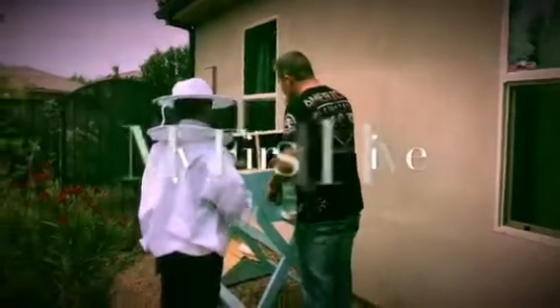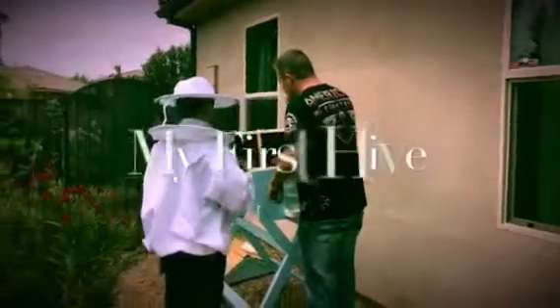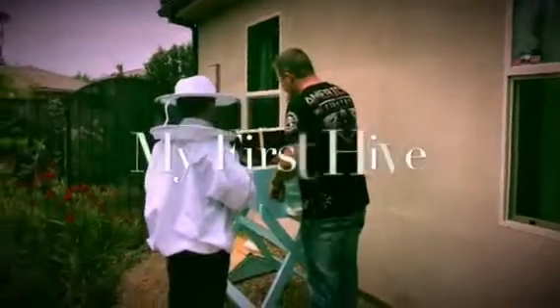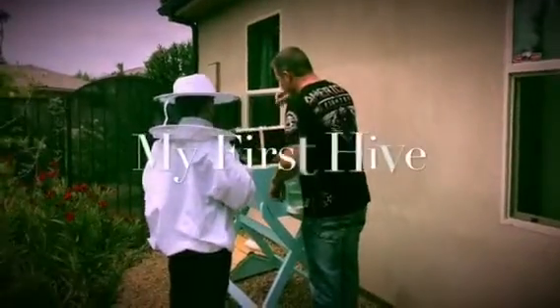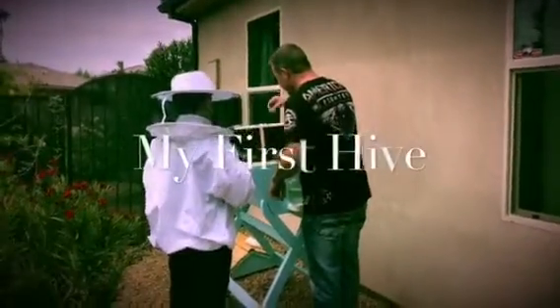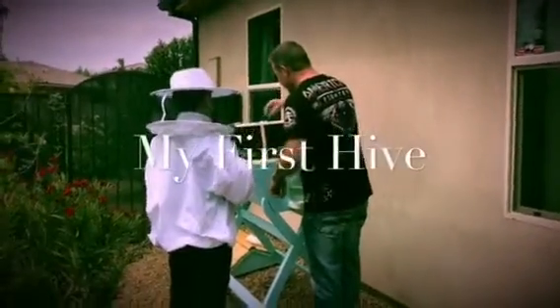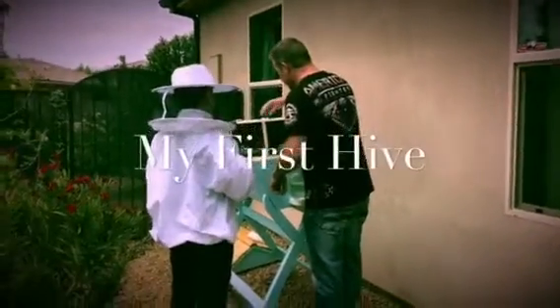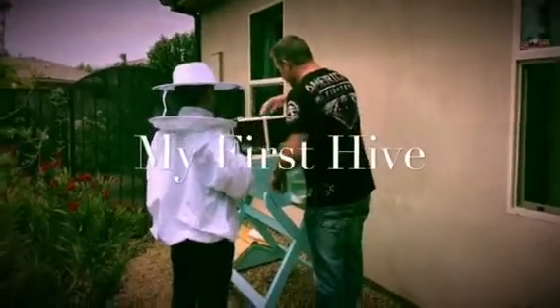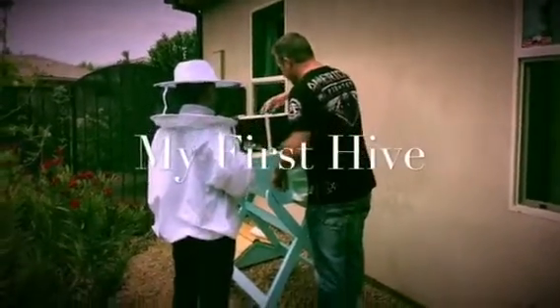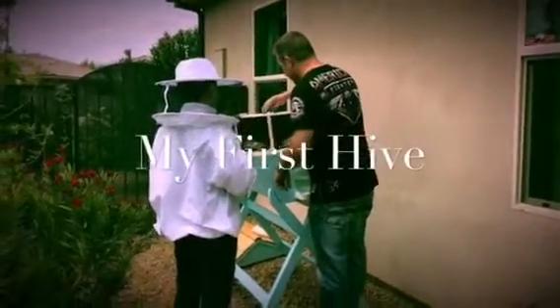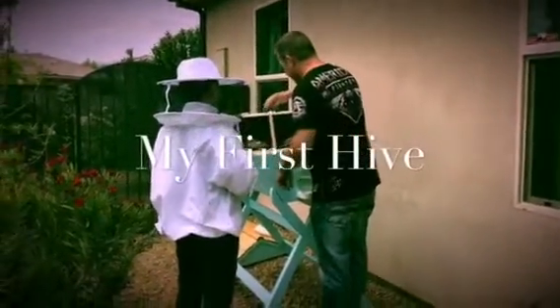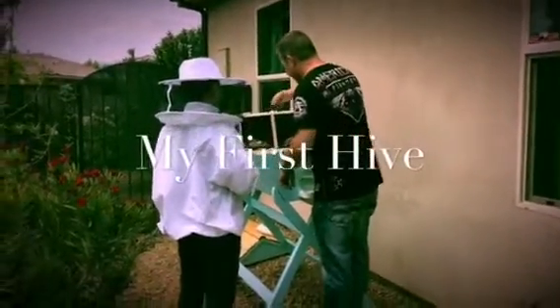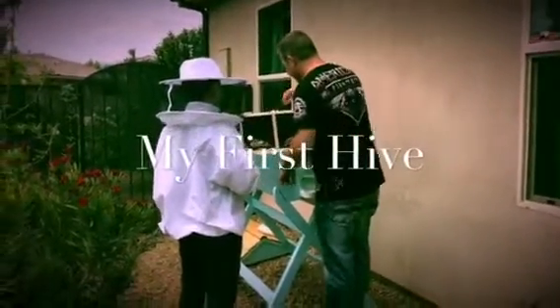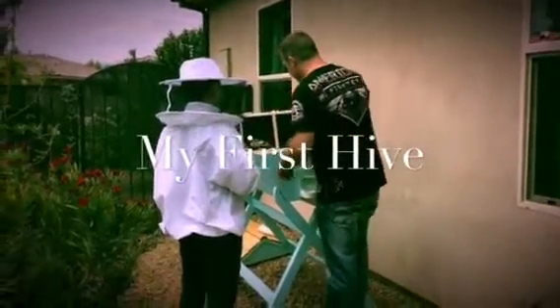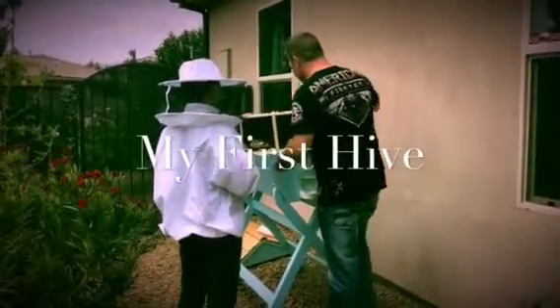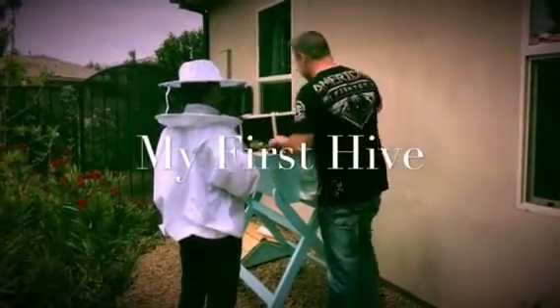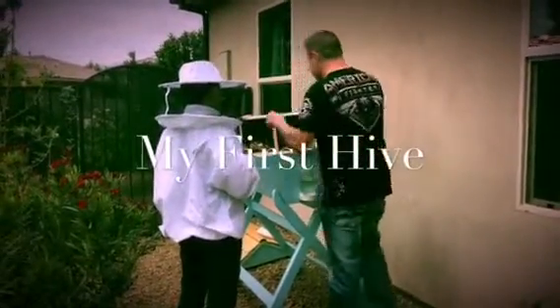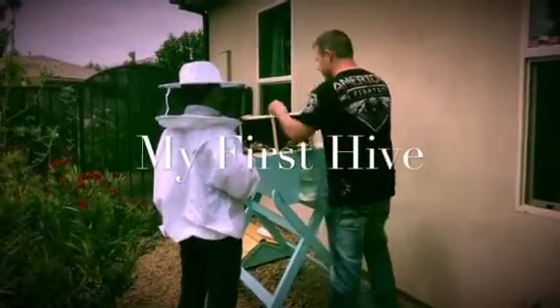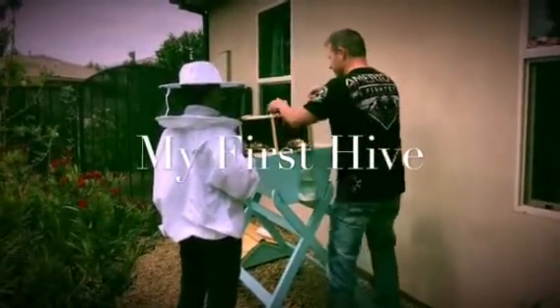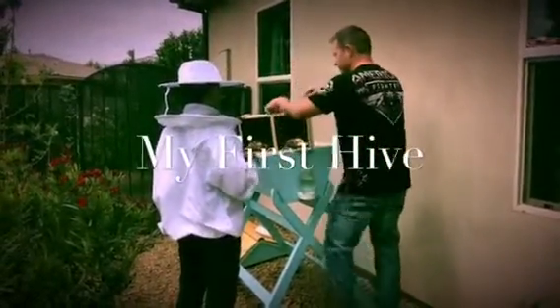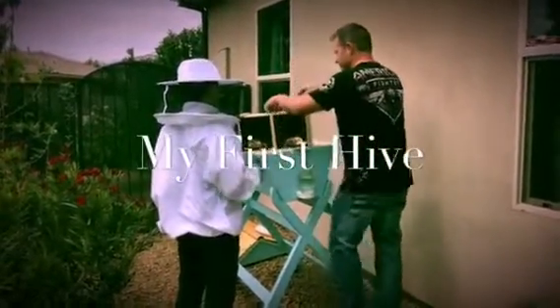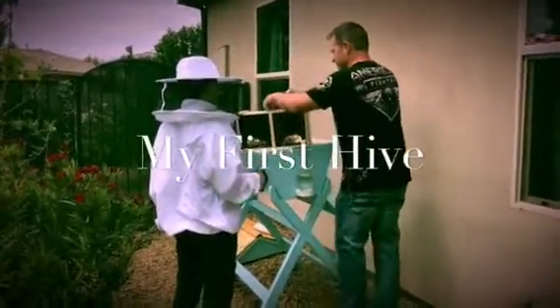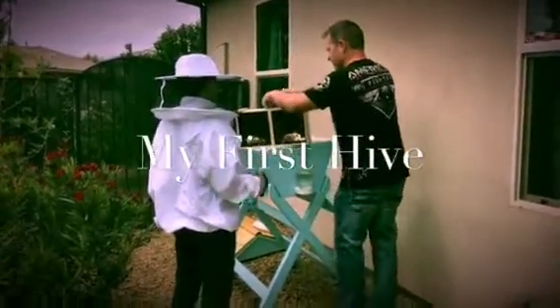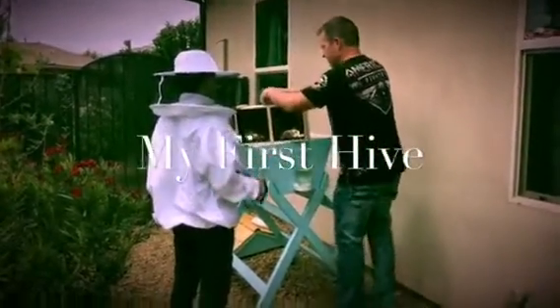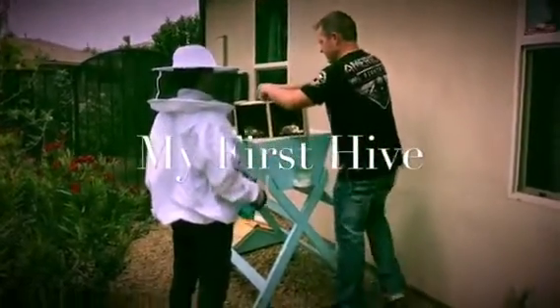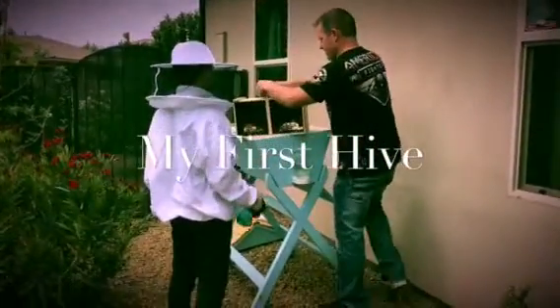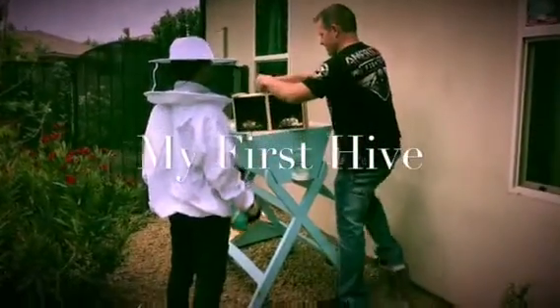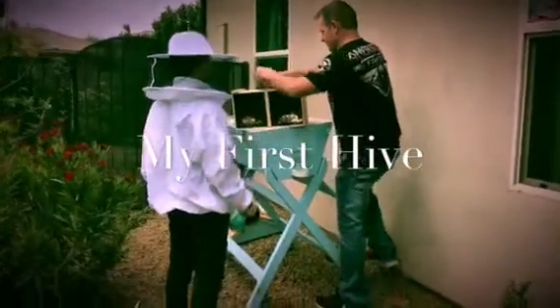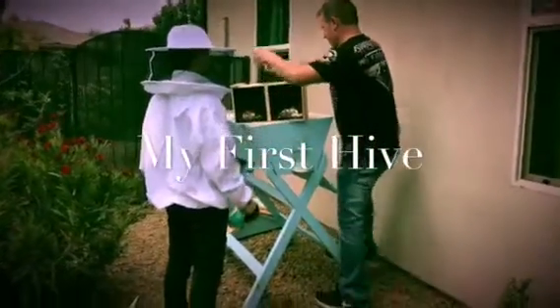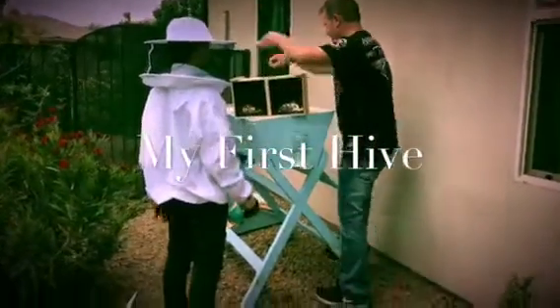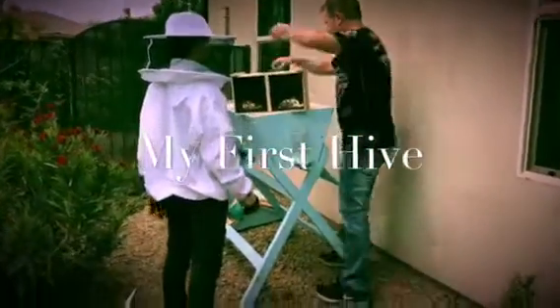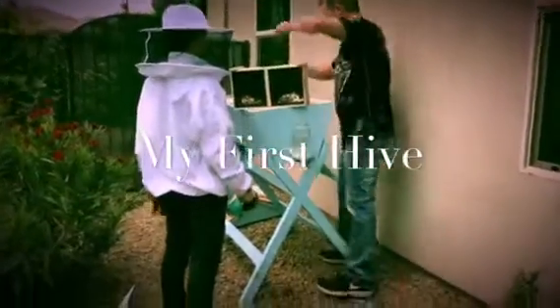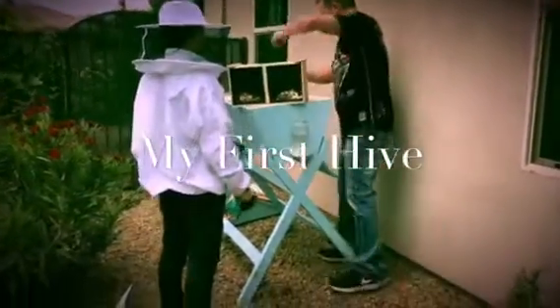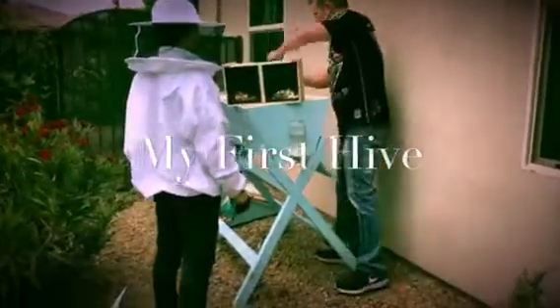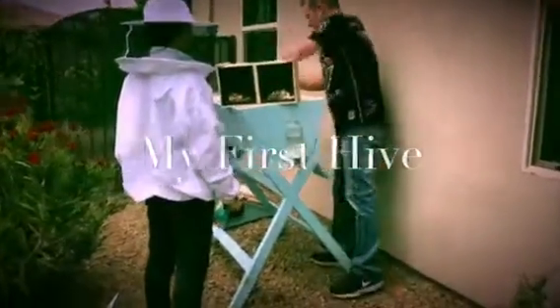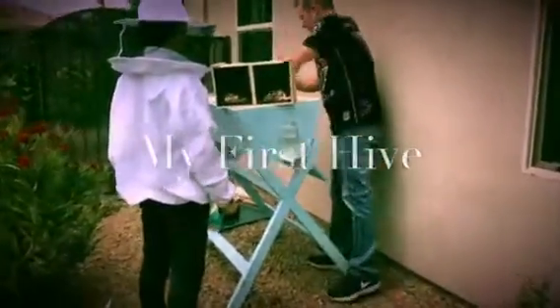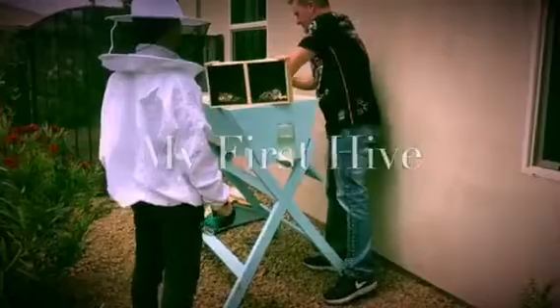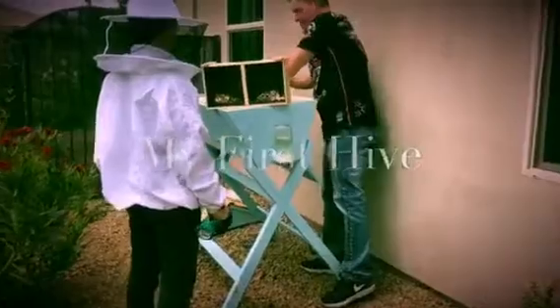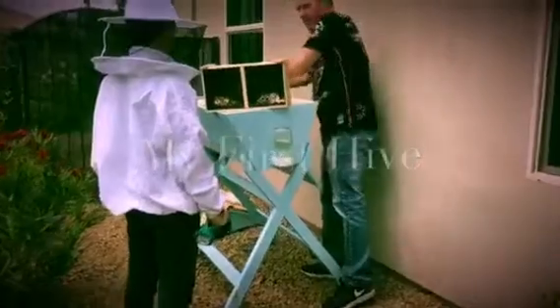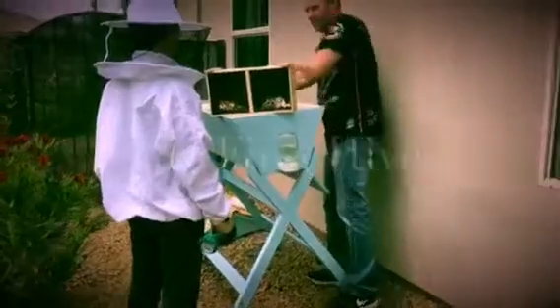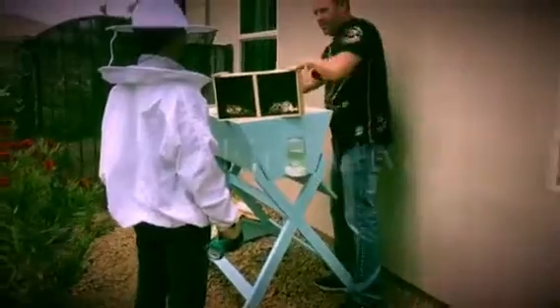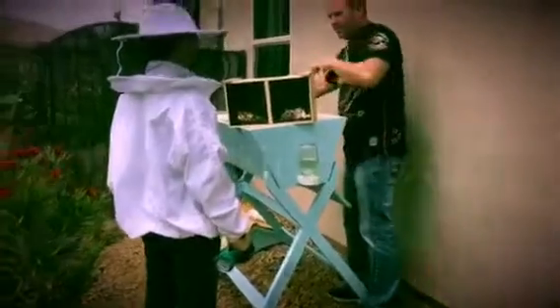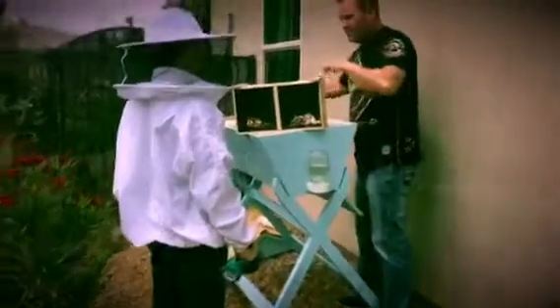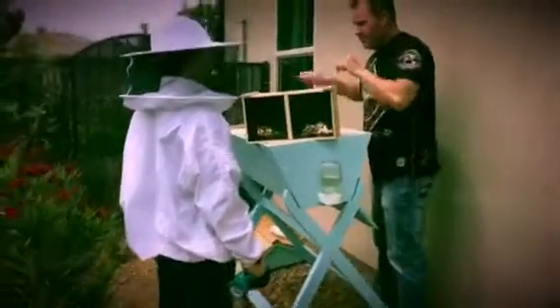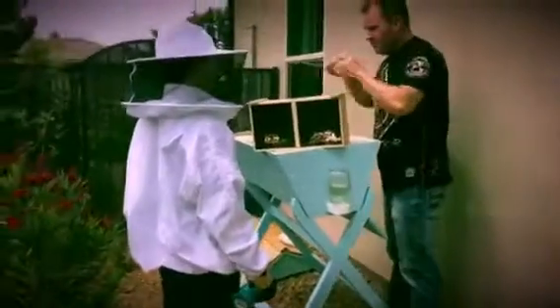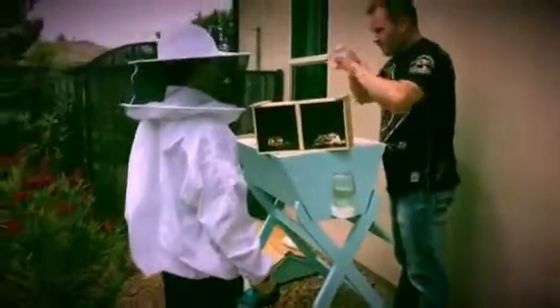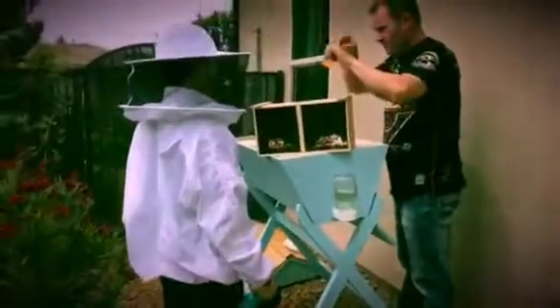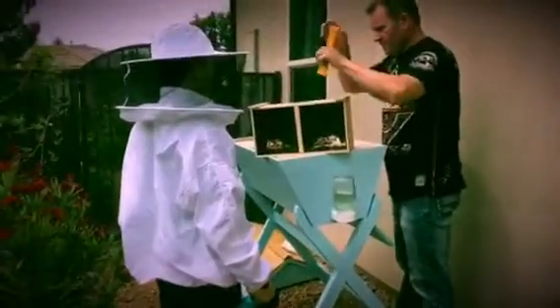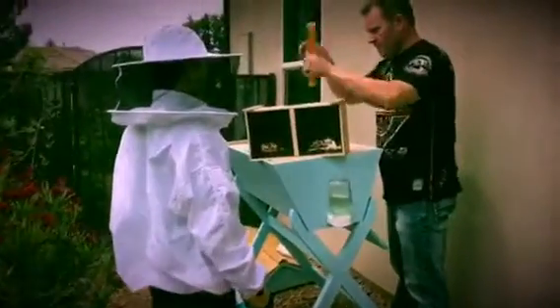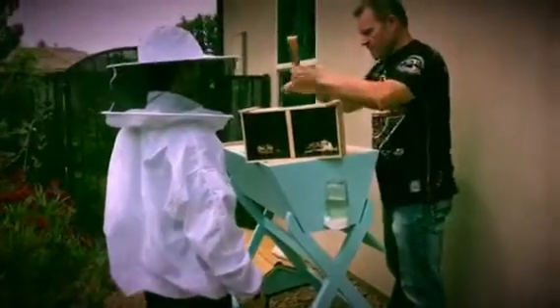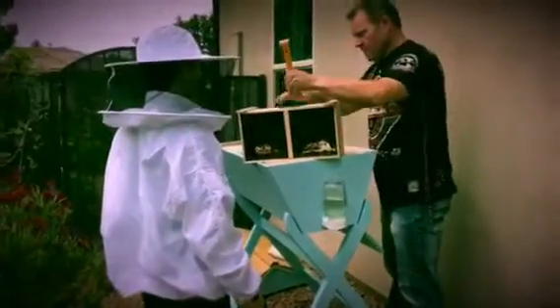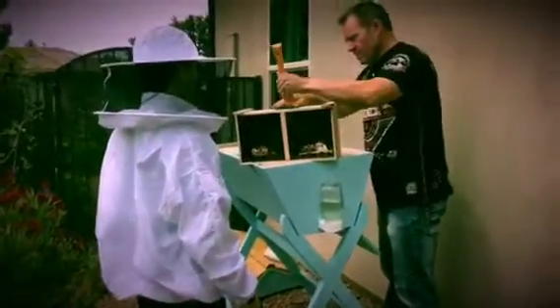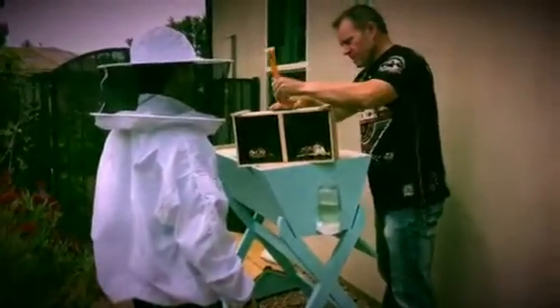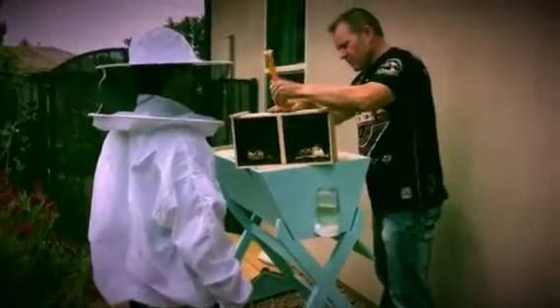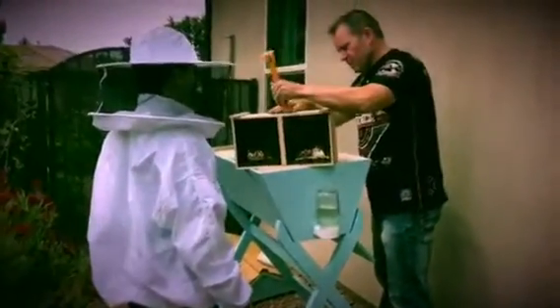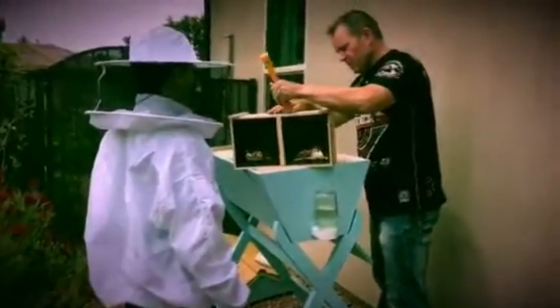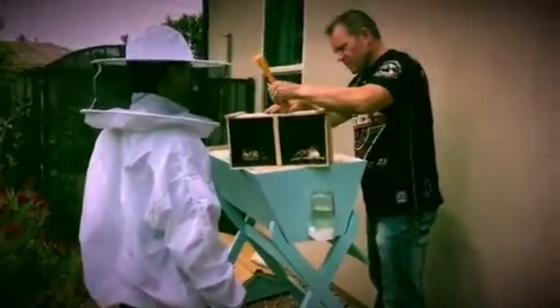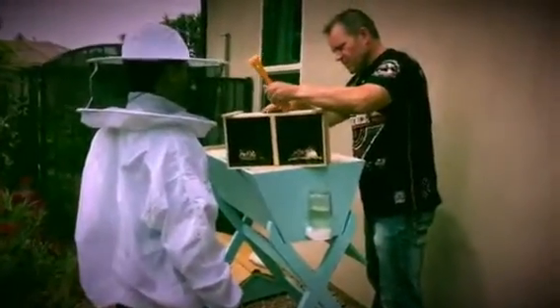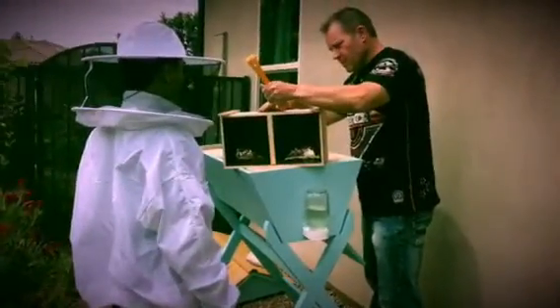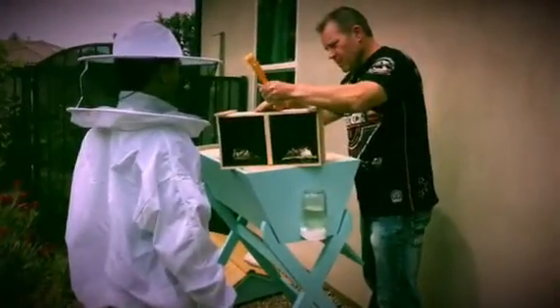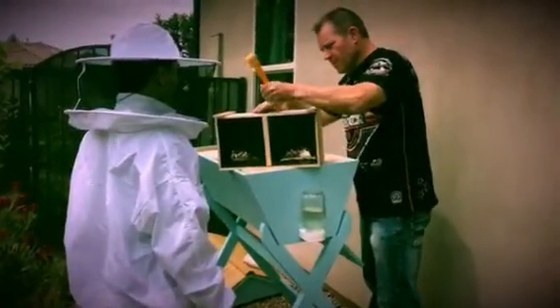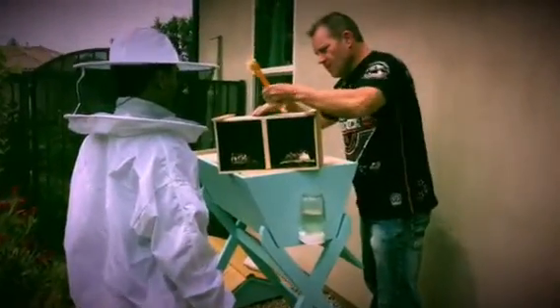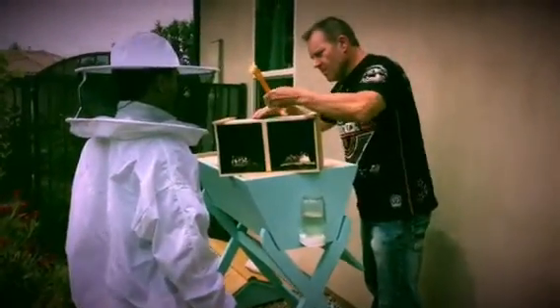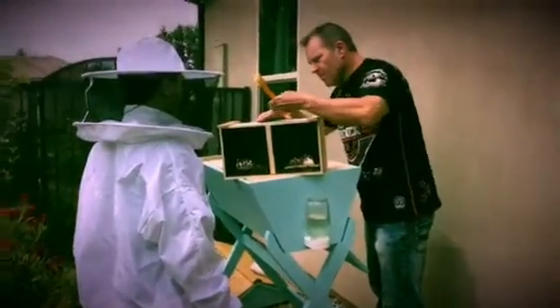How do you get this out? They use a tool. They use this? Yeah.